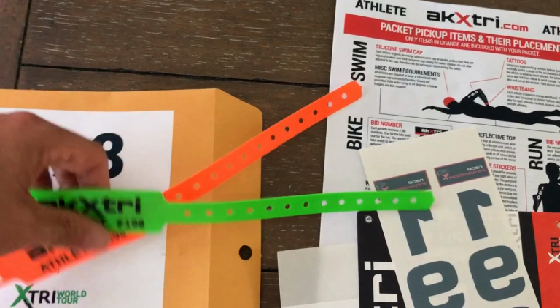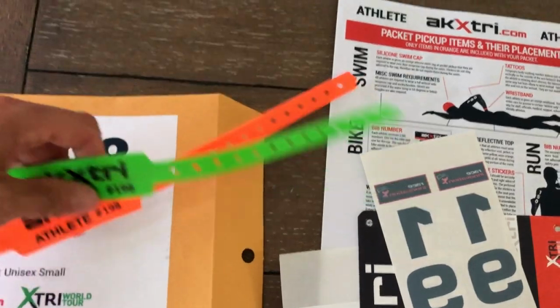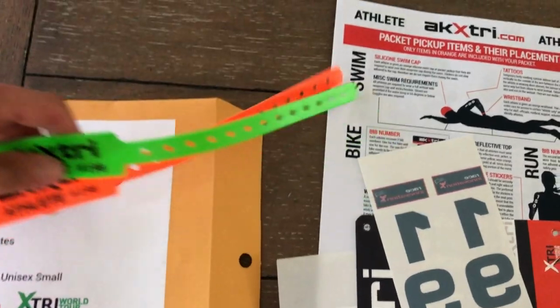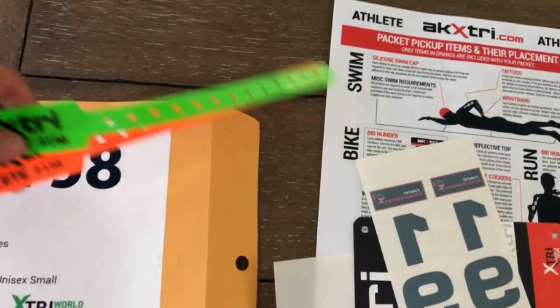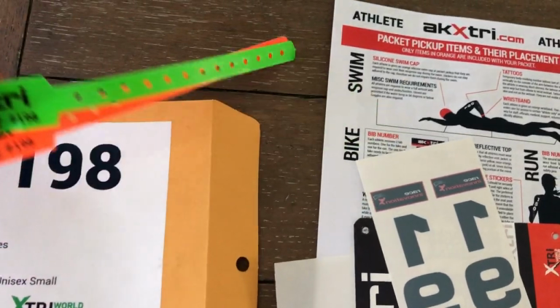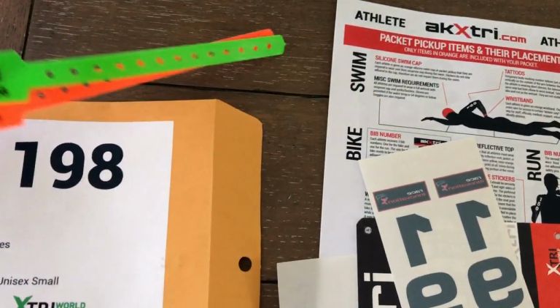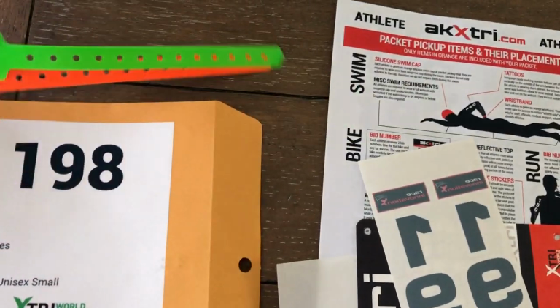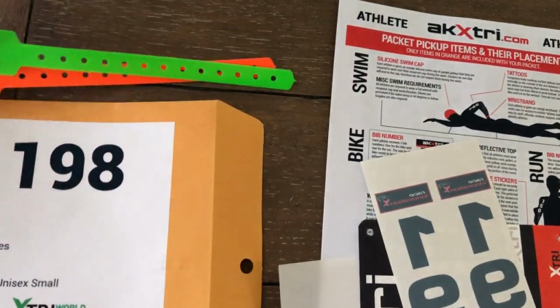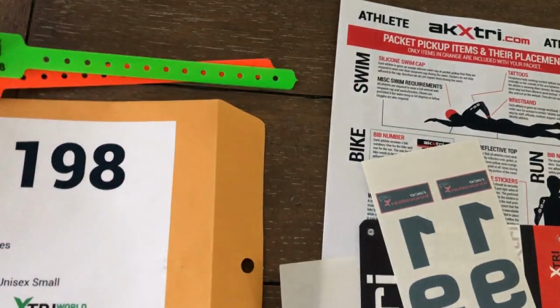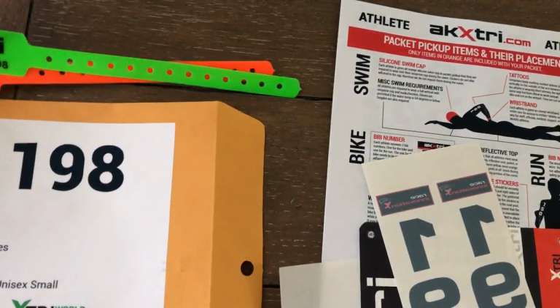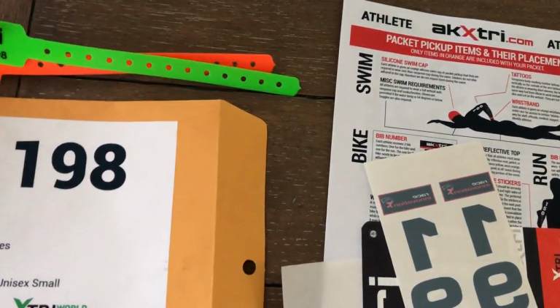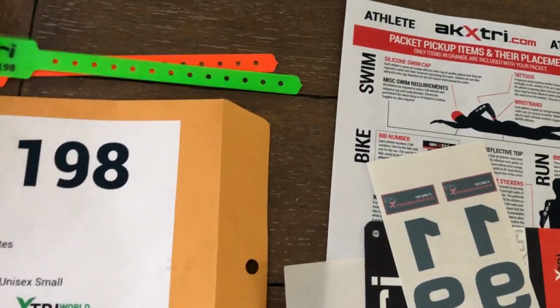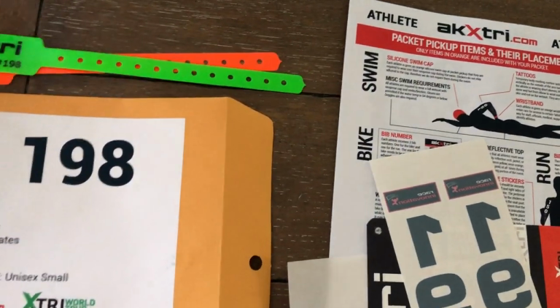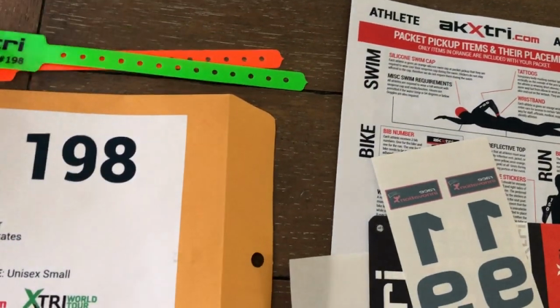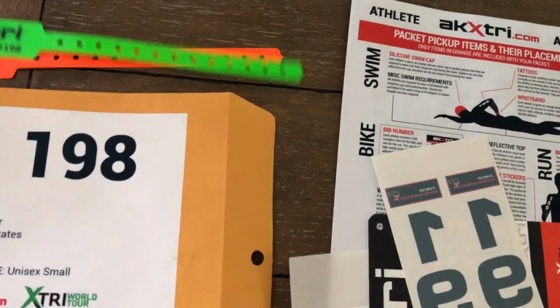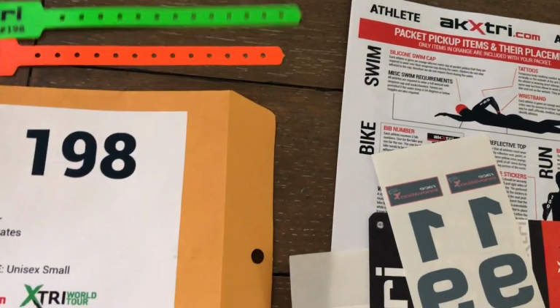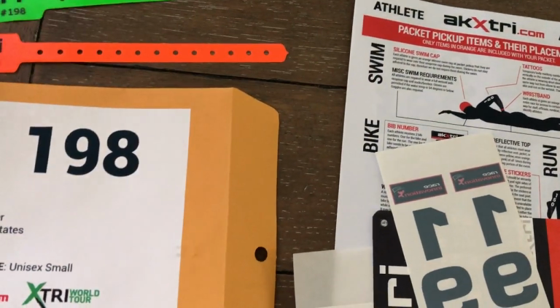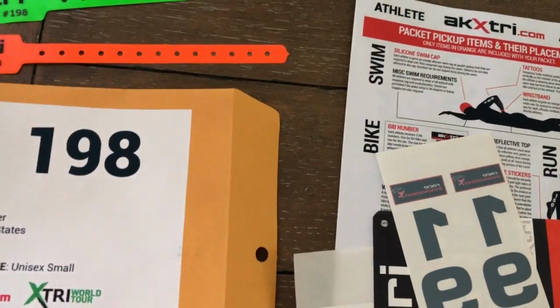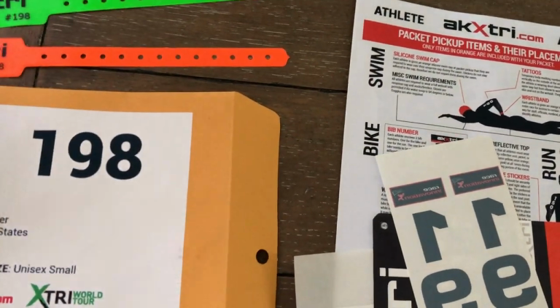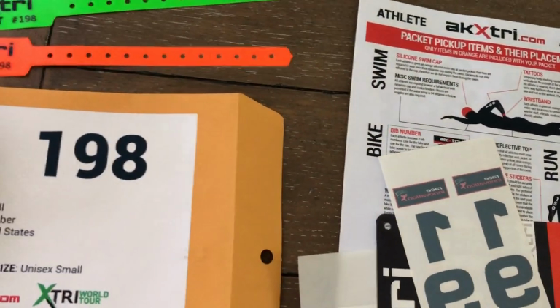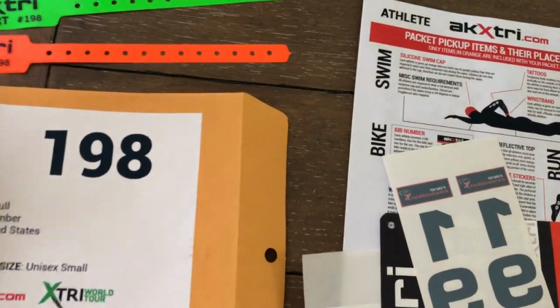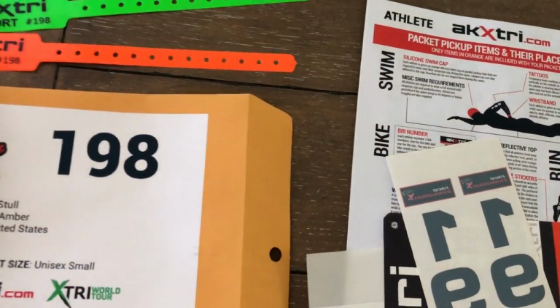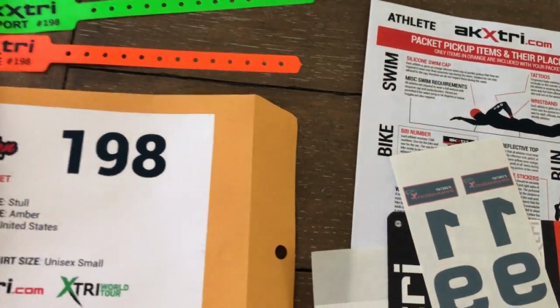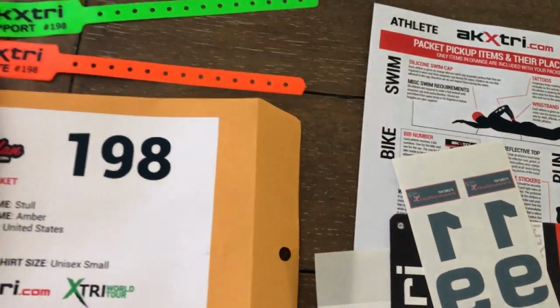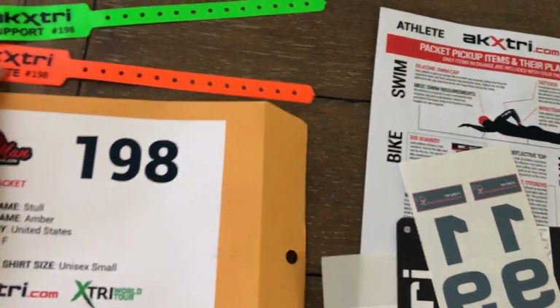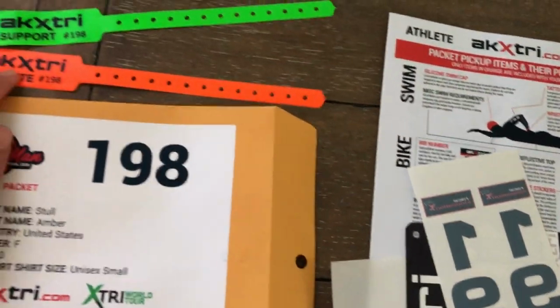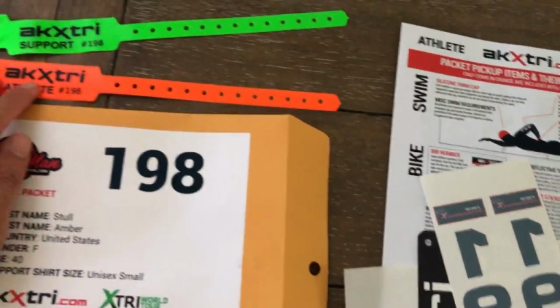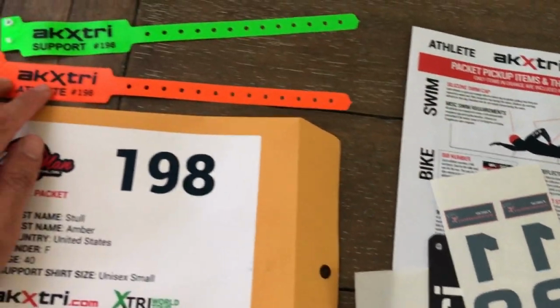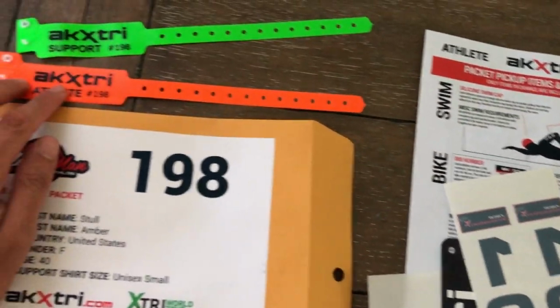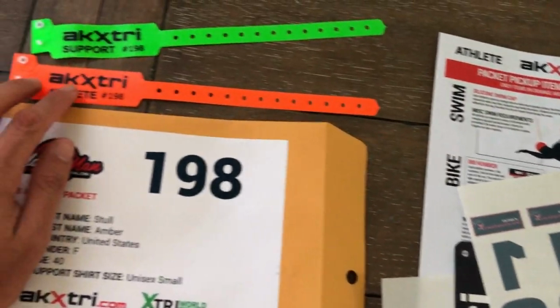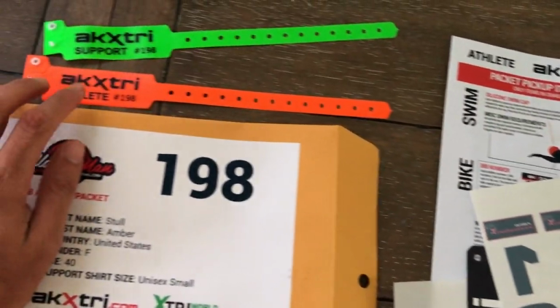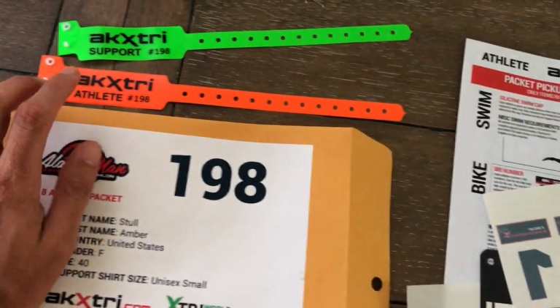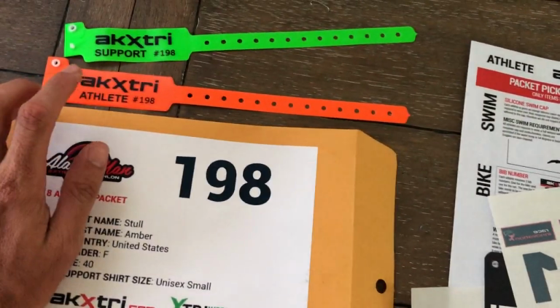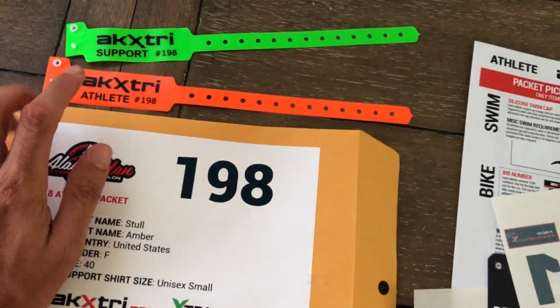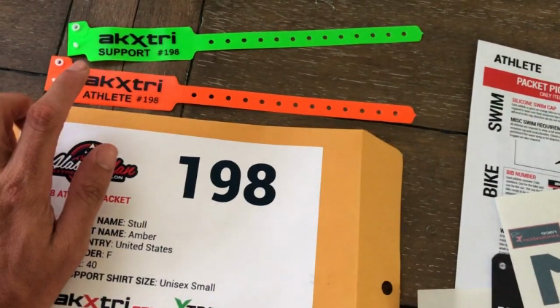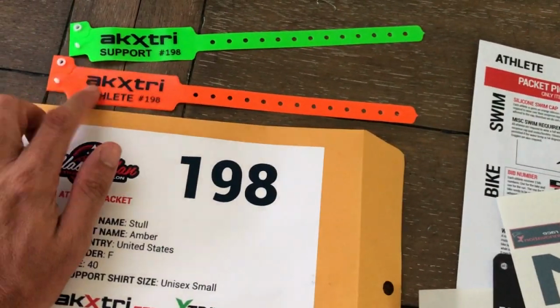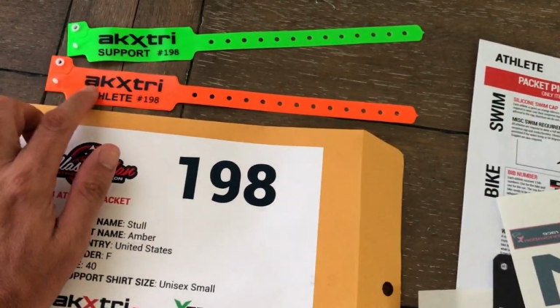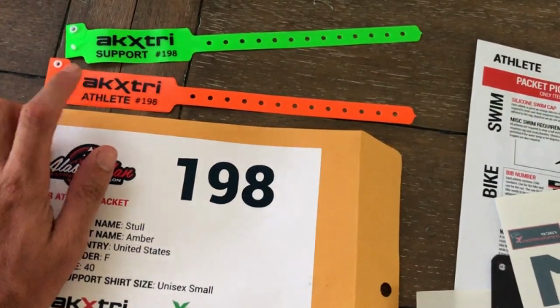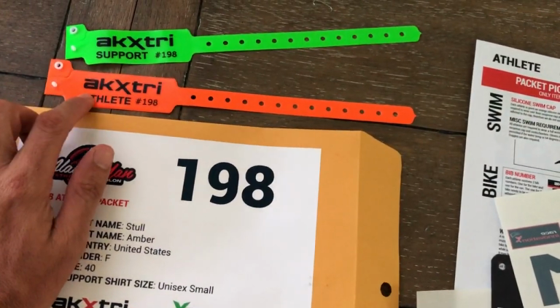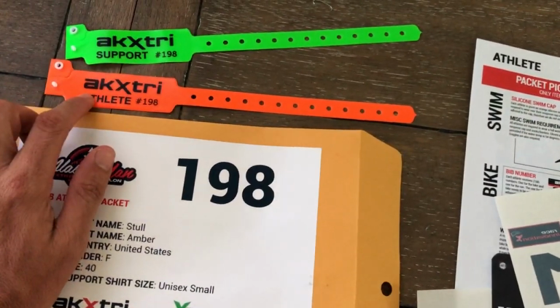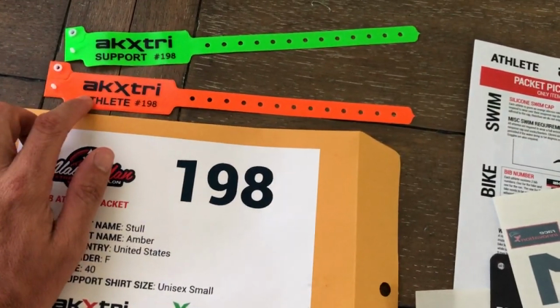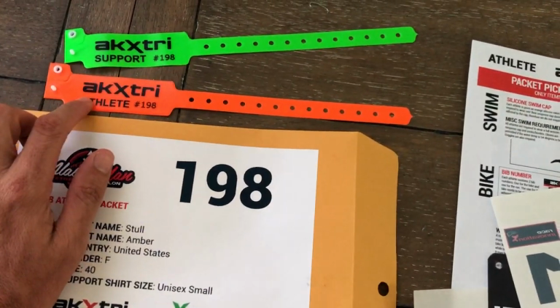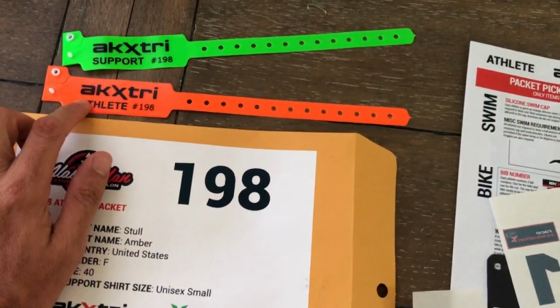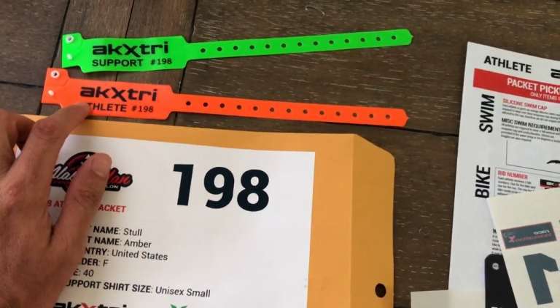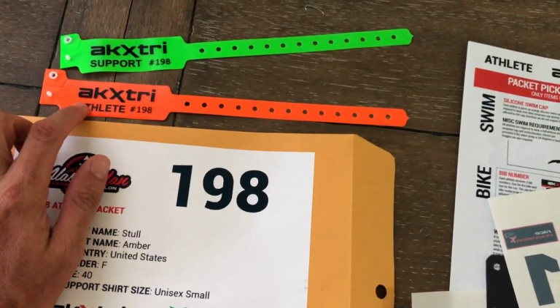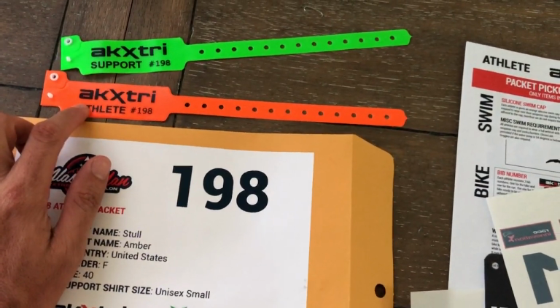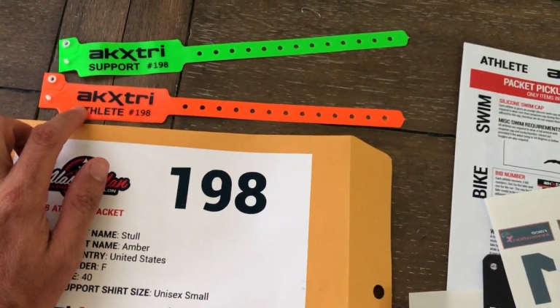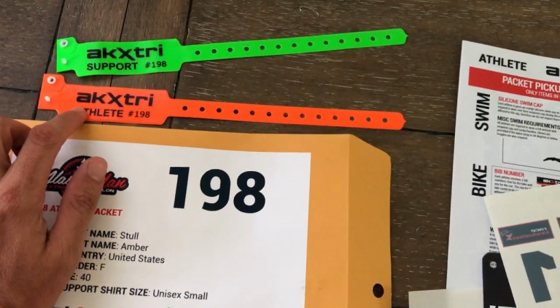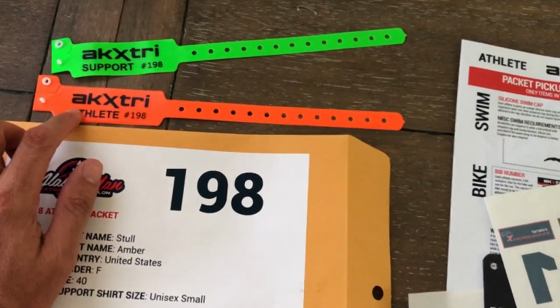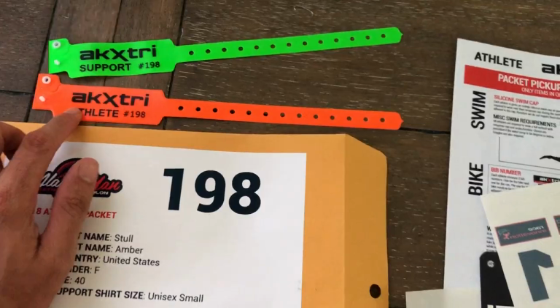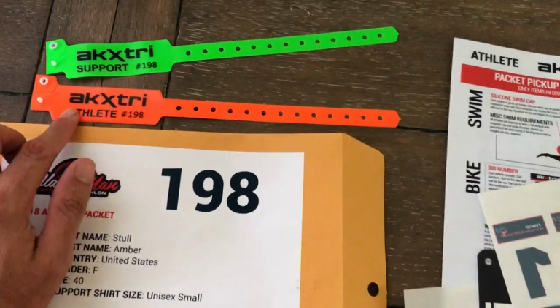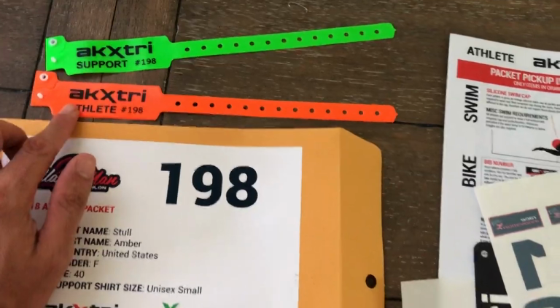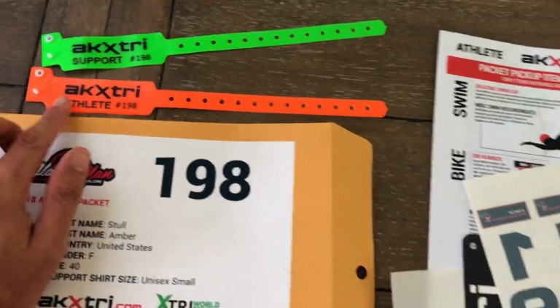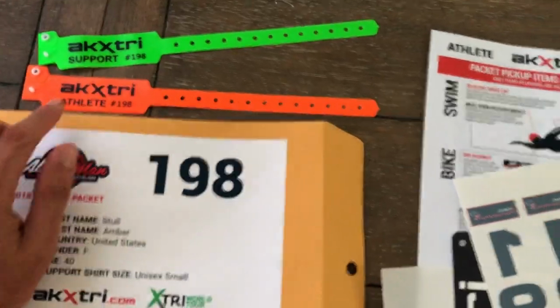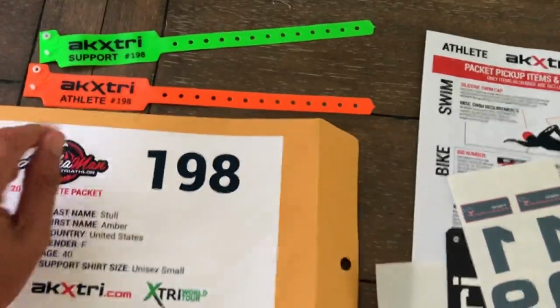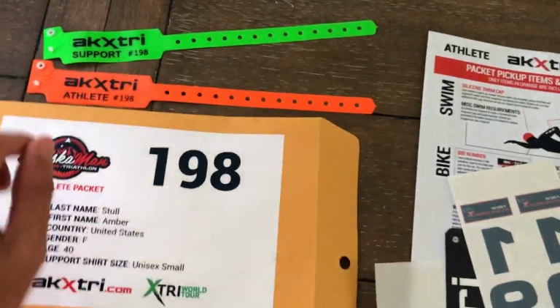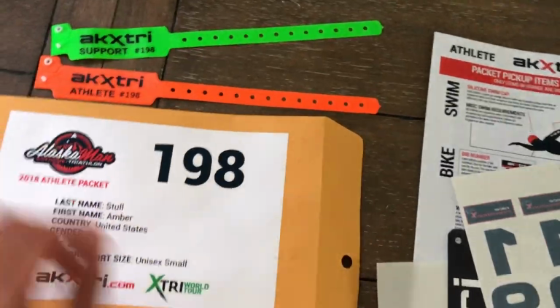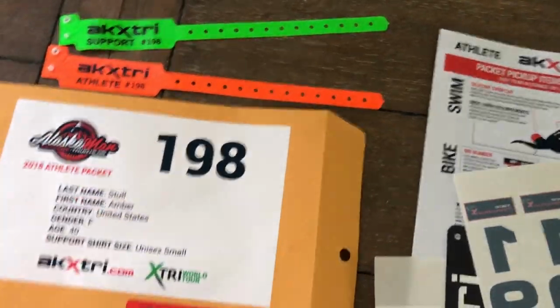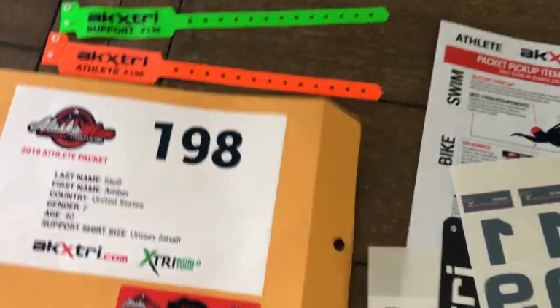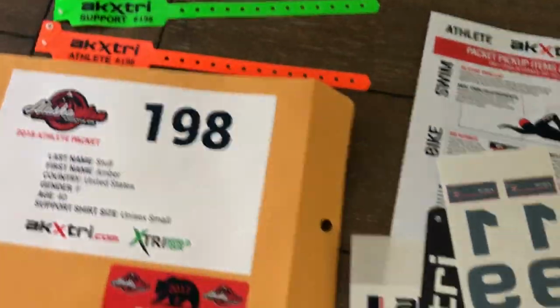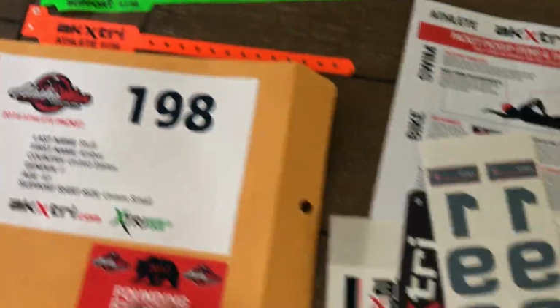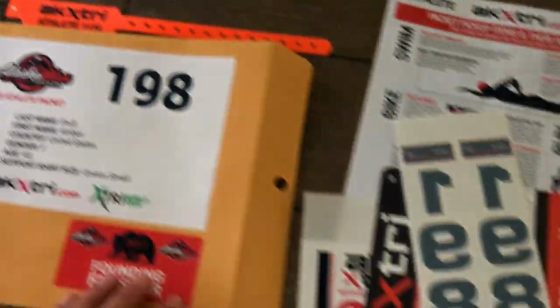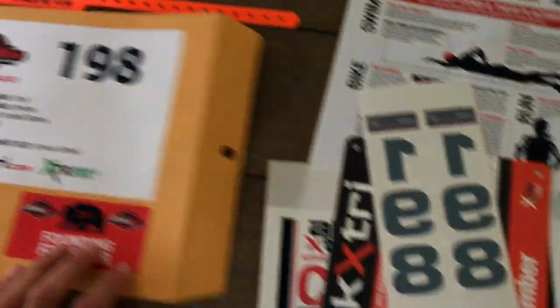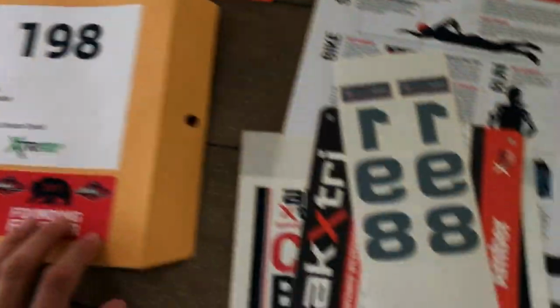Keep the wristbands on the next morning too, athletes, so we can add that extra verification when you get your finisher shirt.